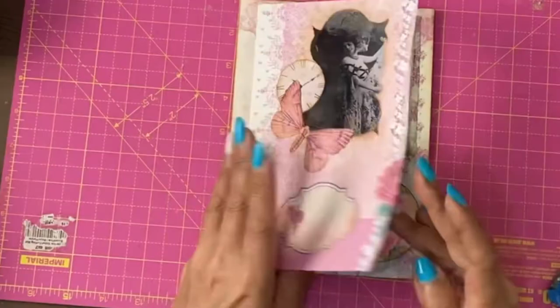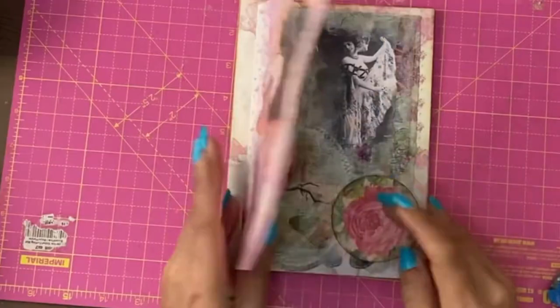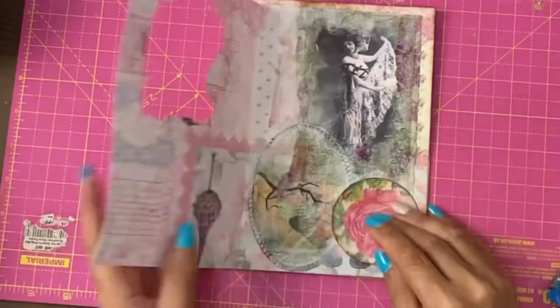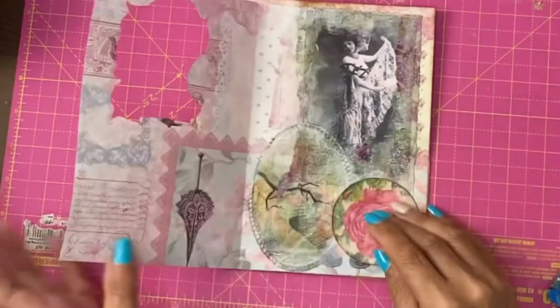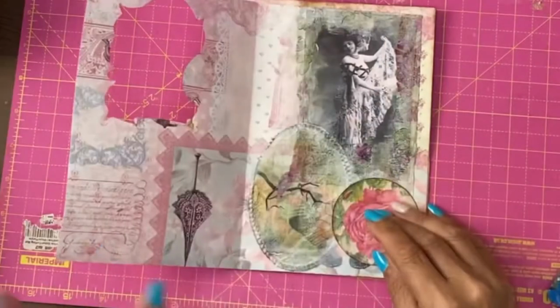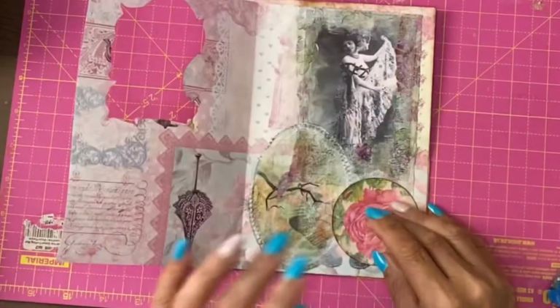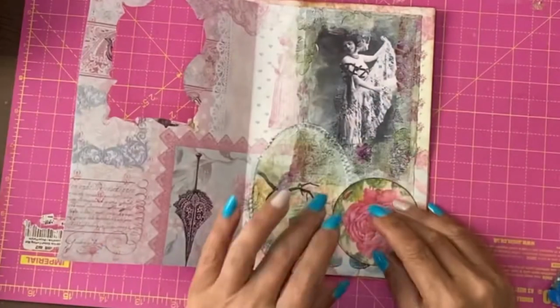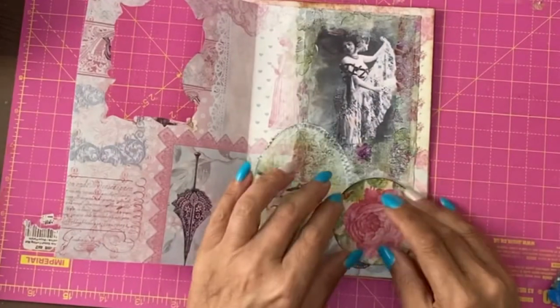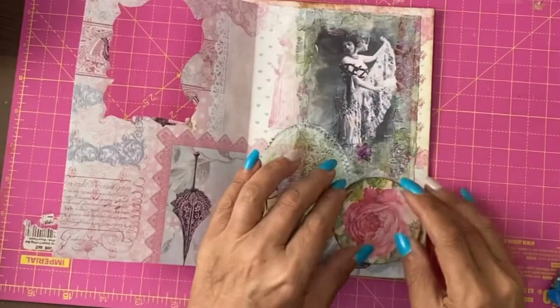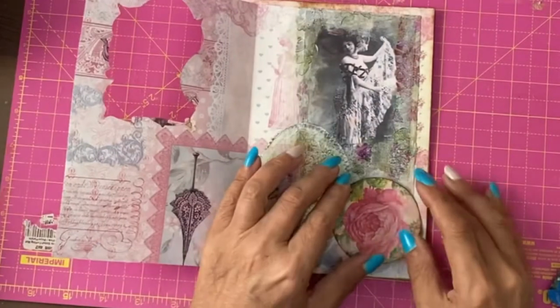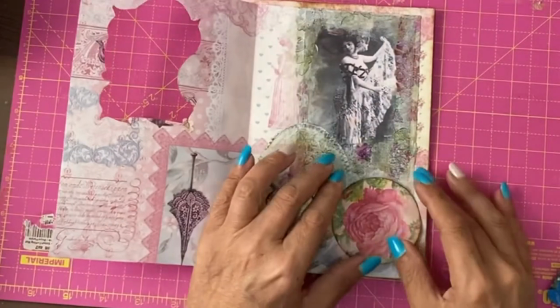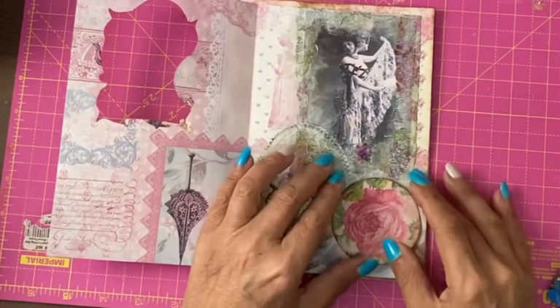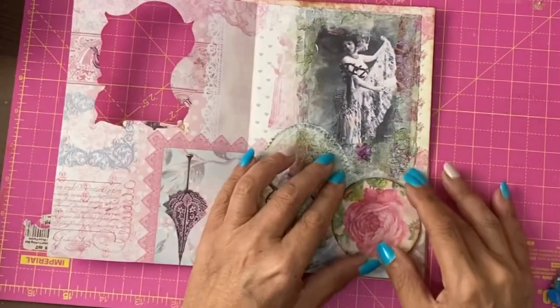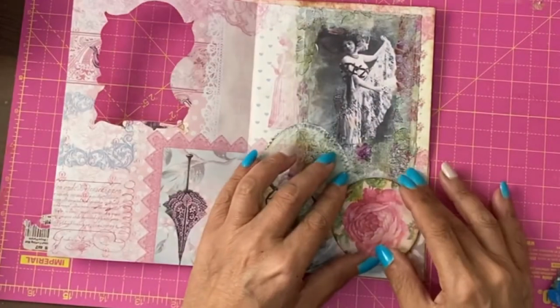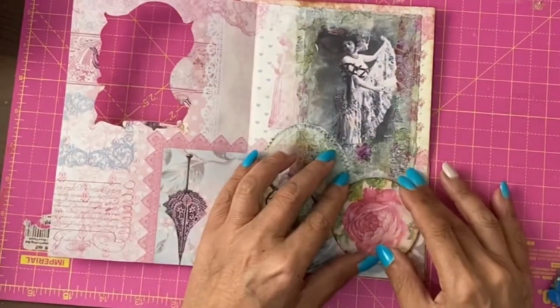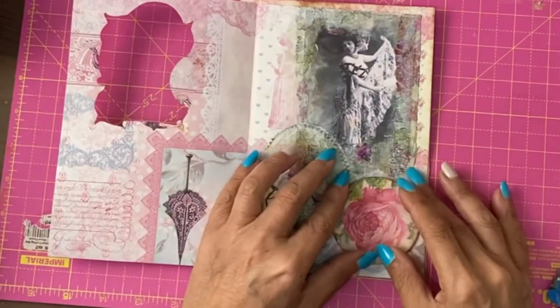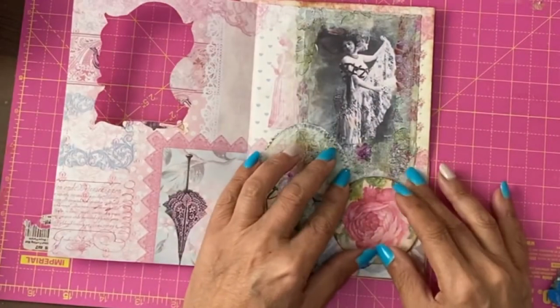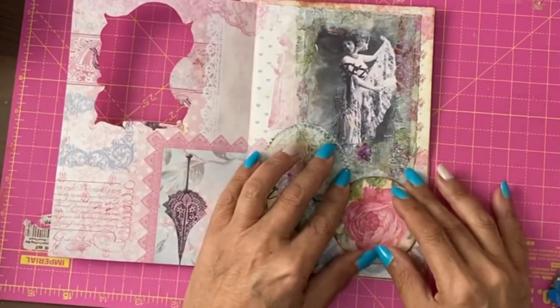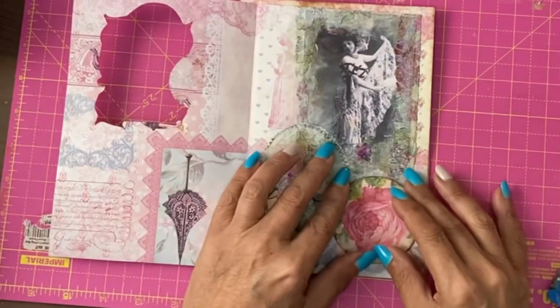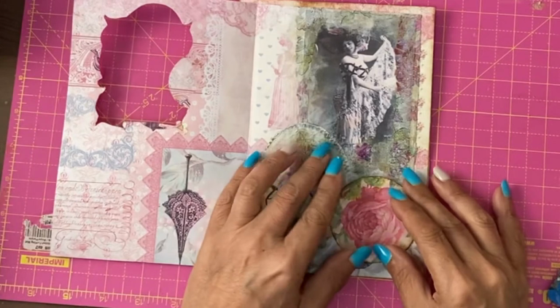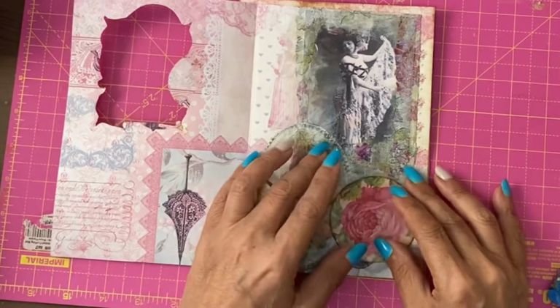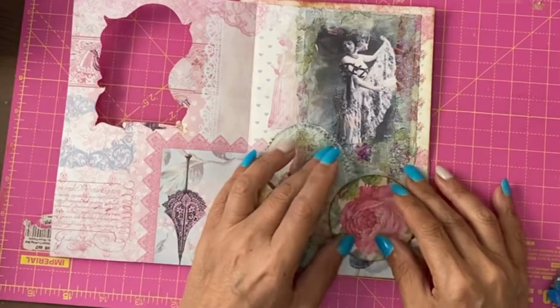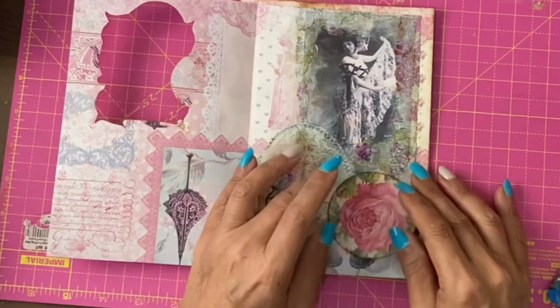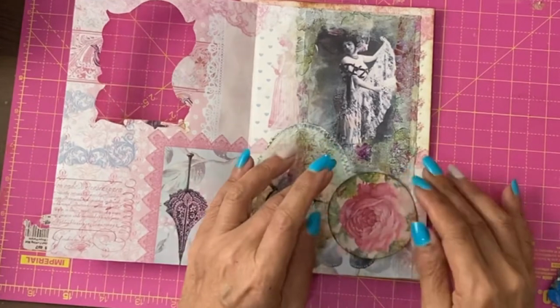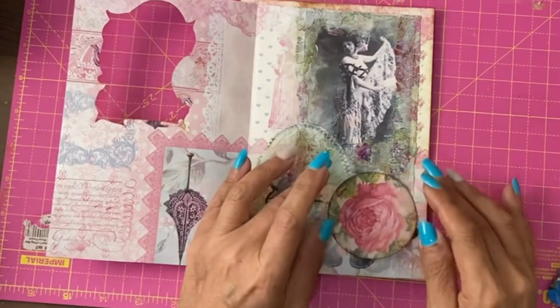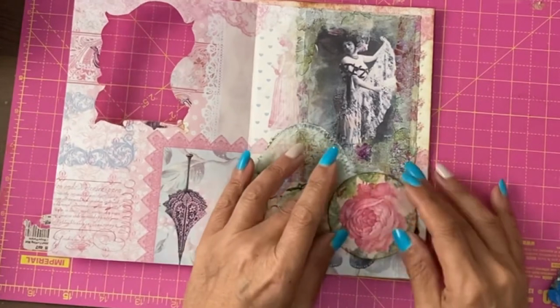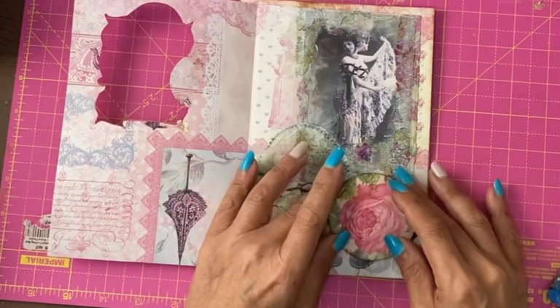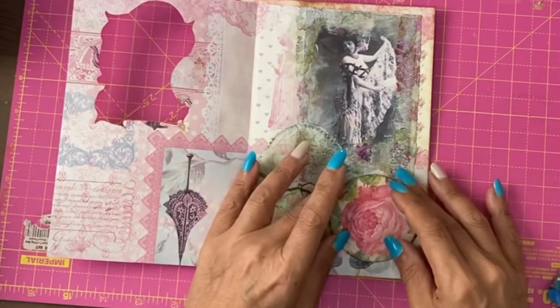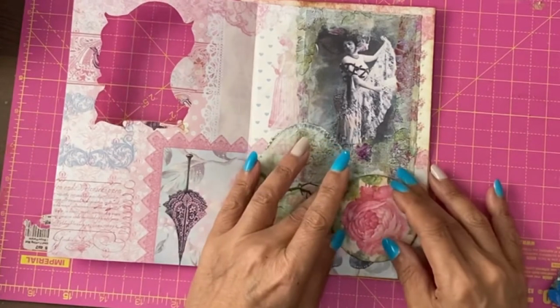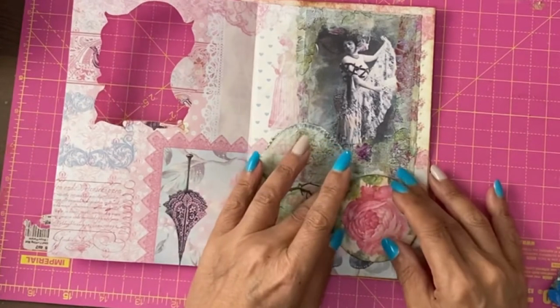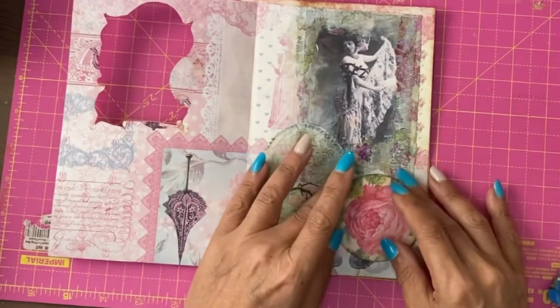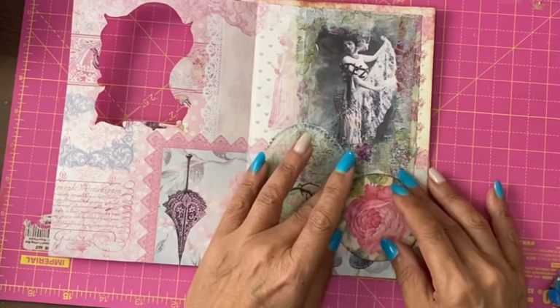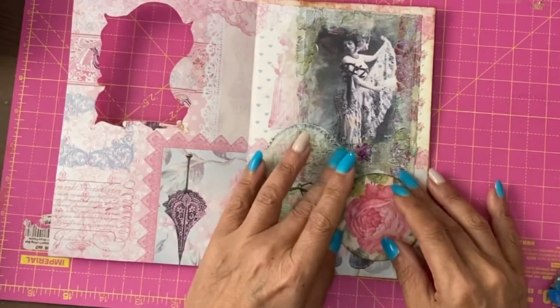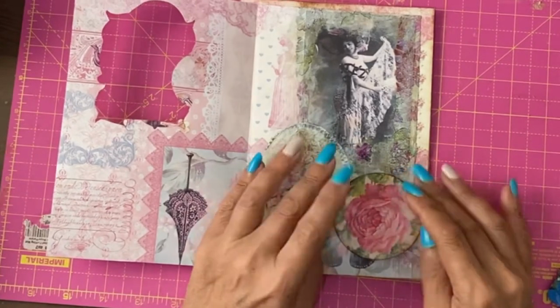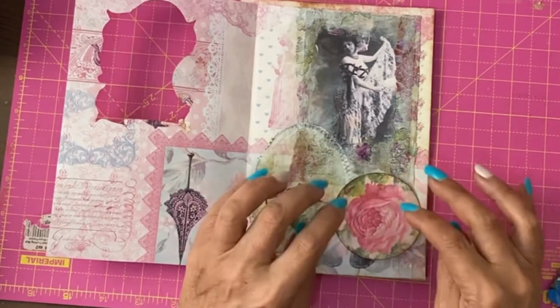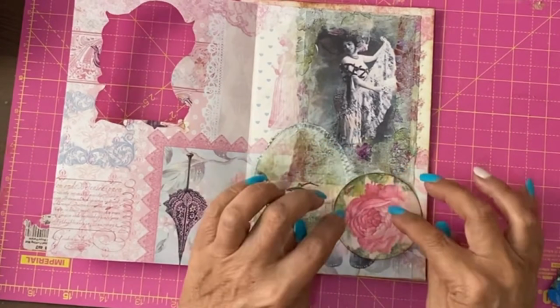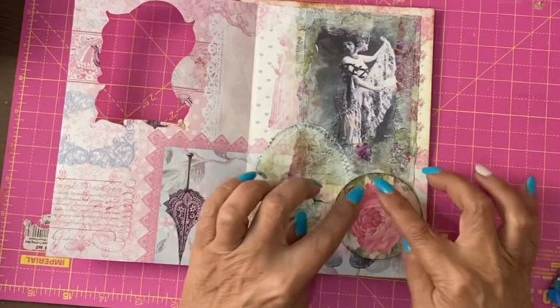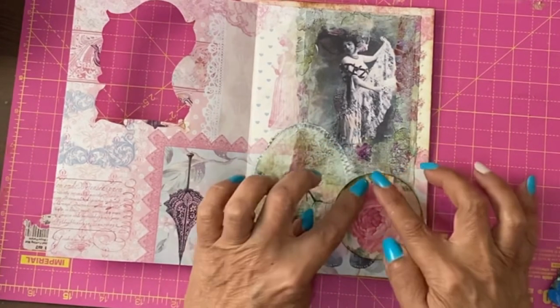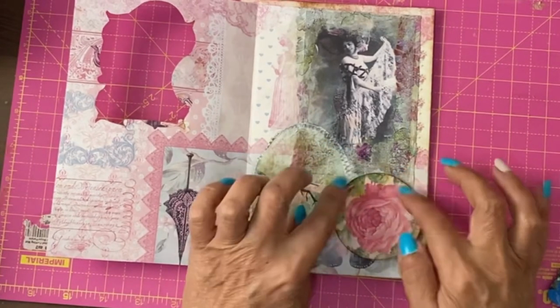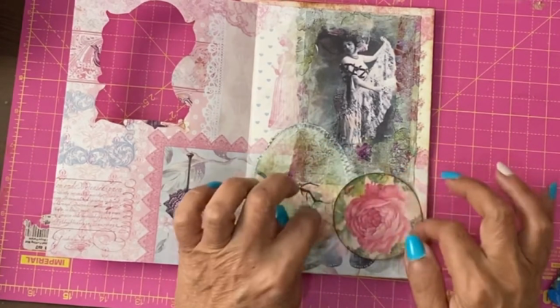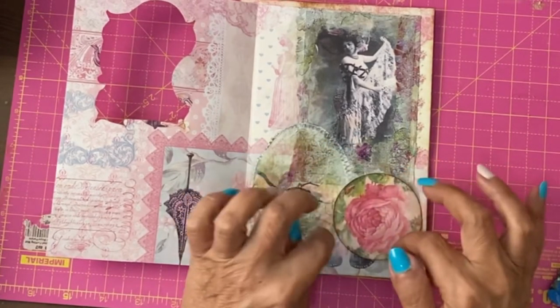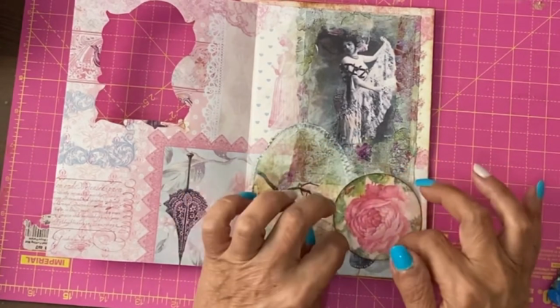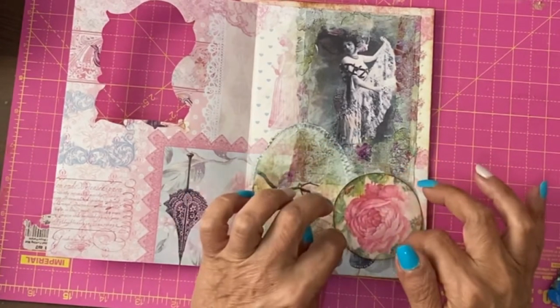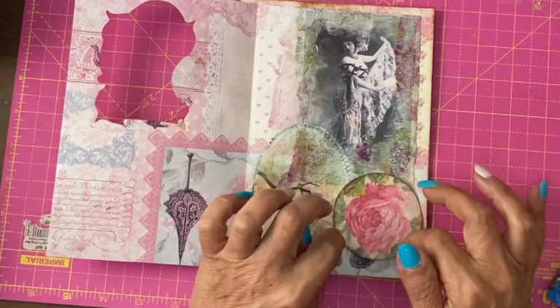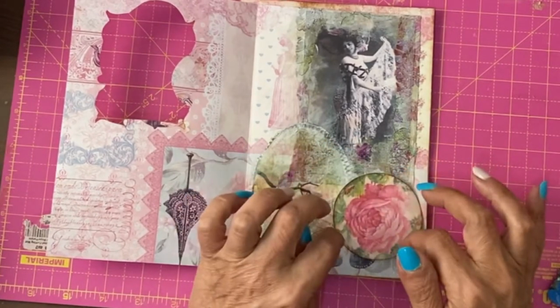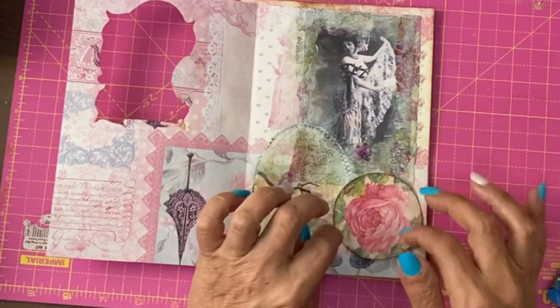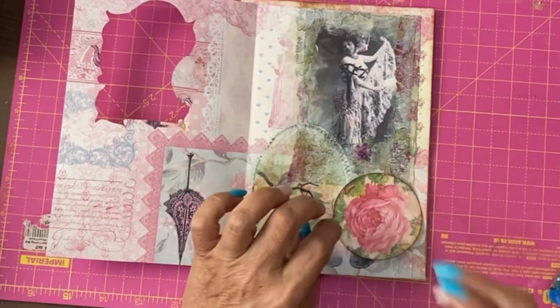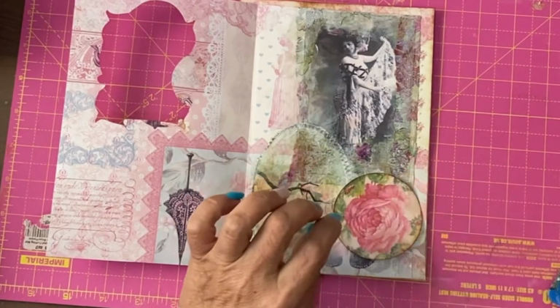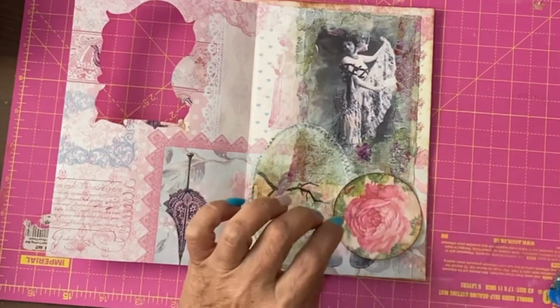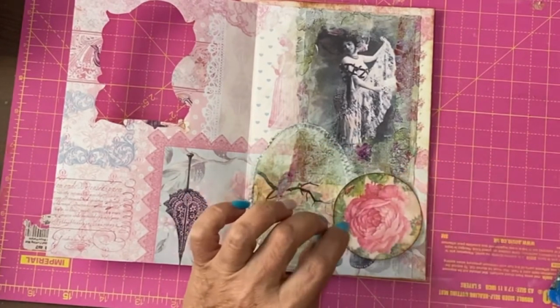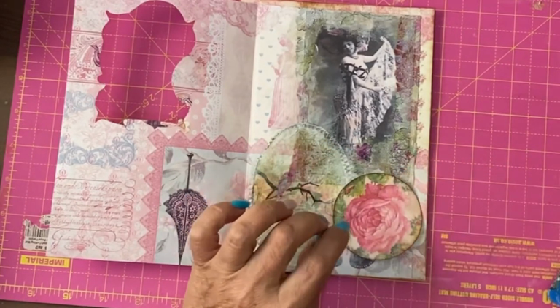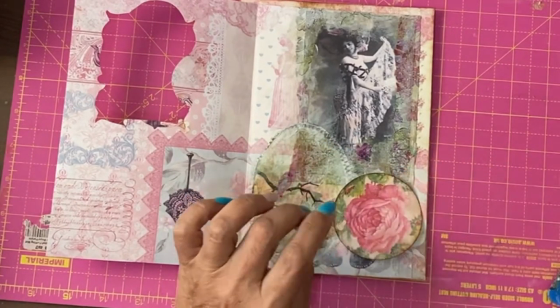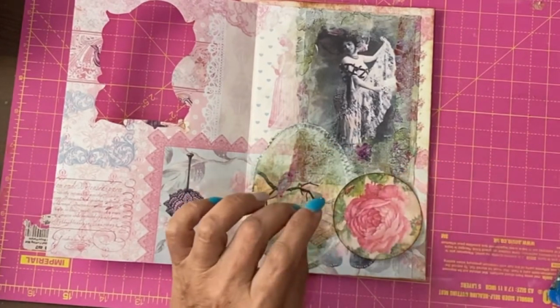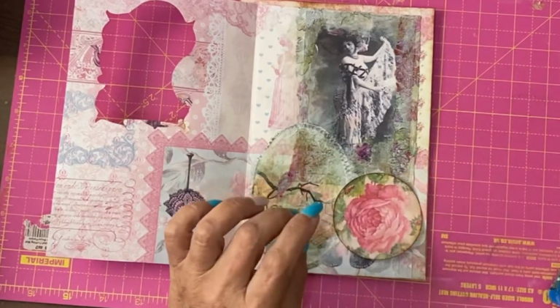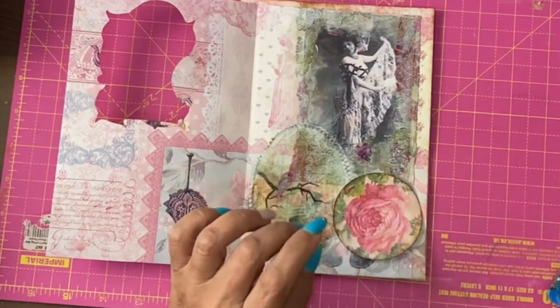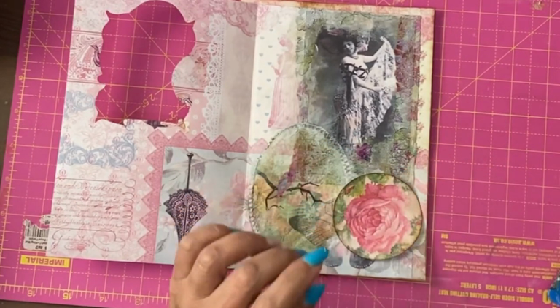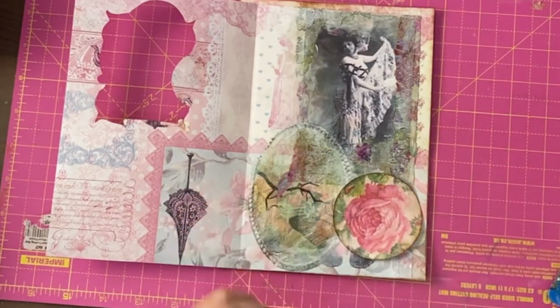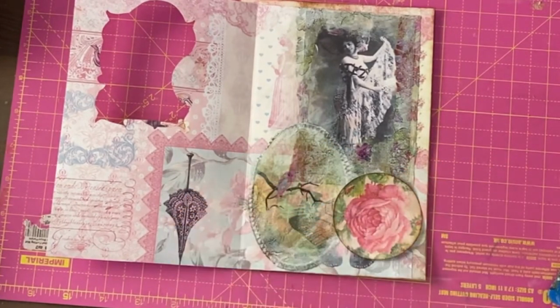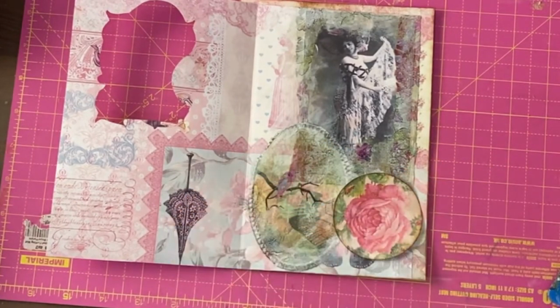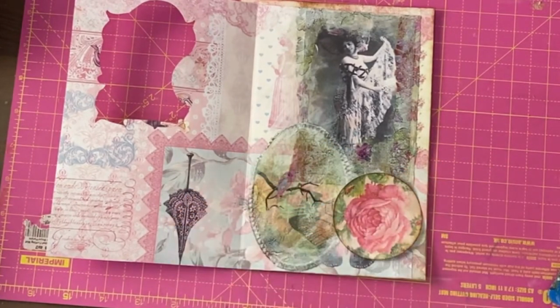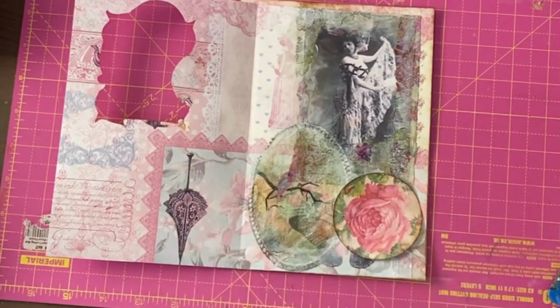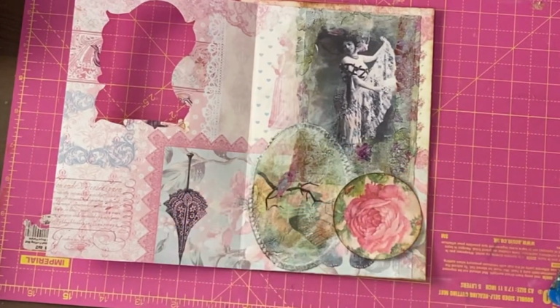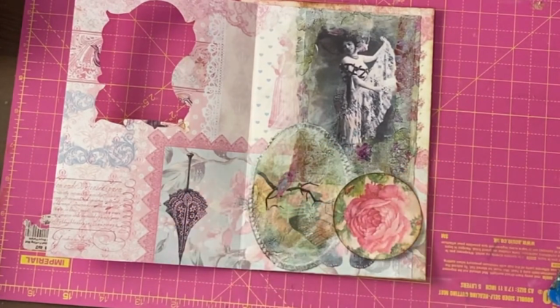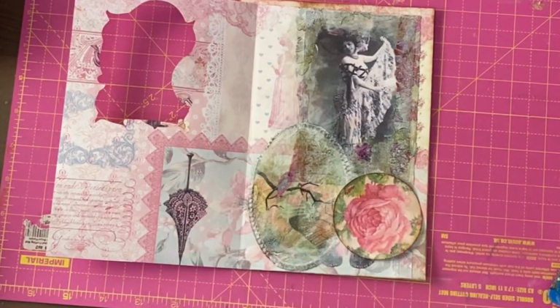For this page, I've also cut out one of the circle elements — a rose — and edged it in the vintage photo.